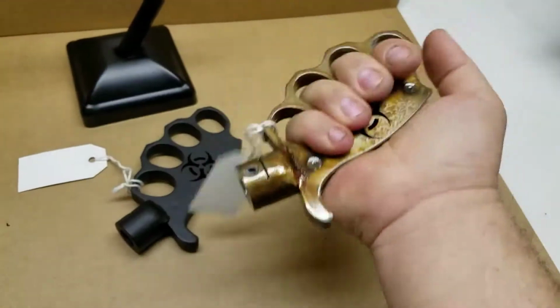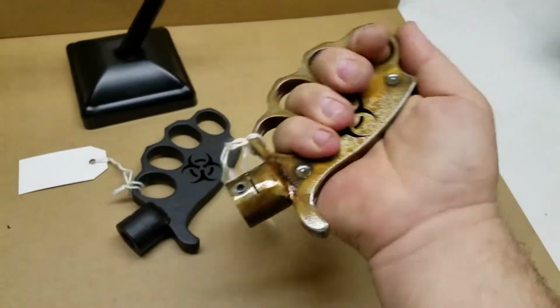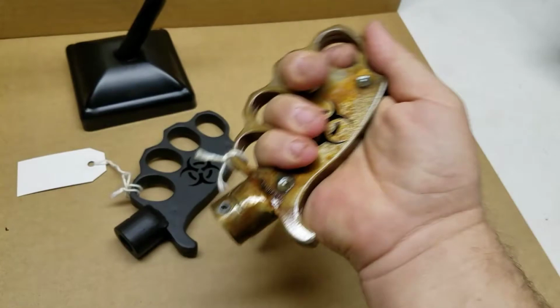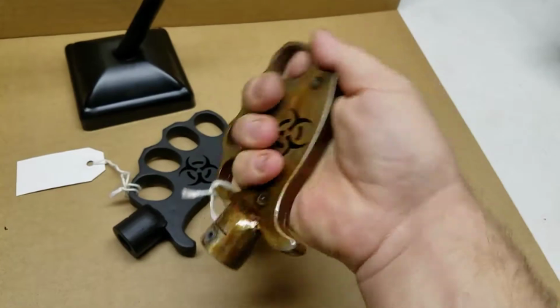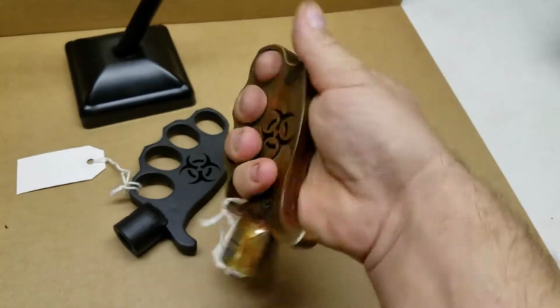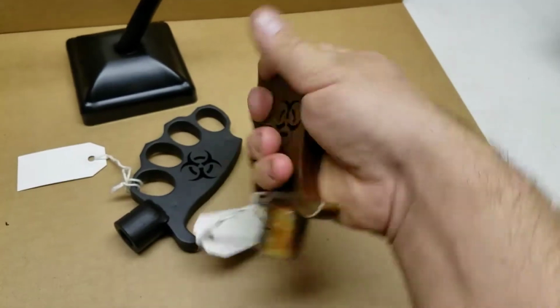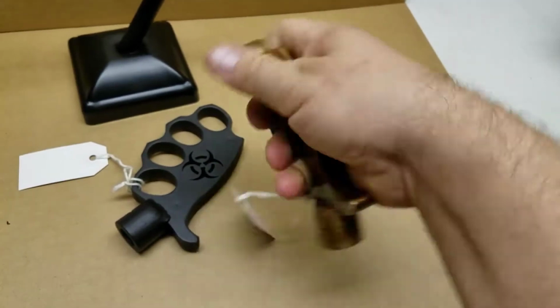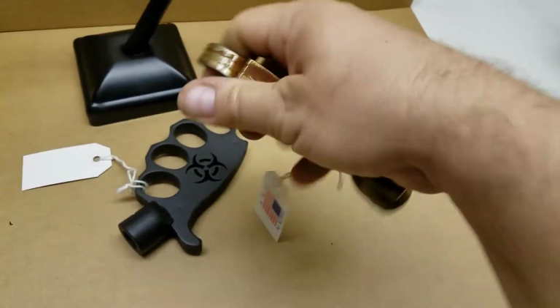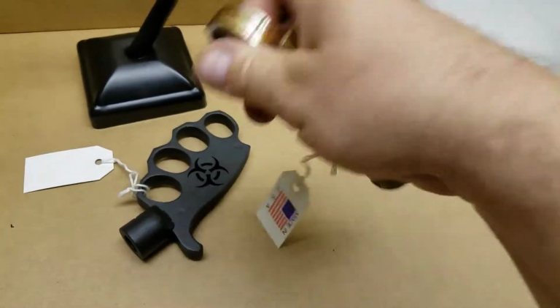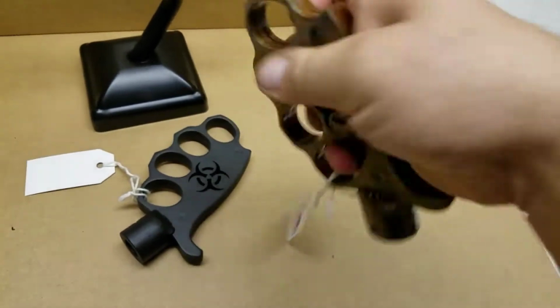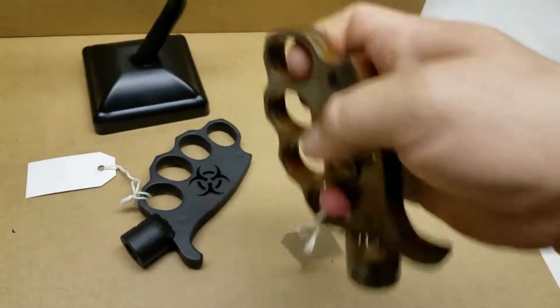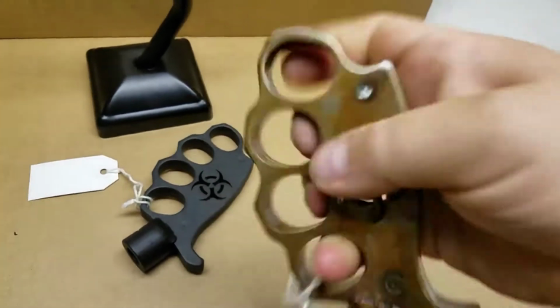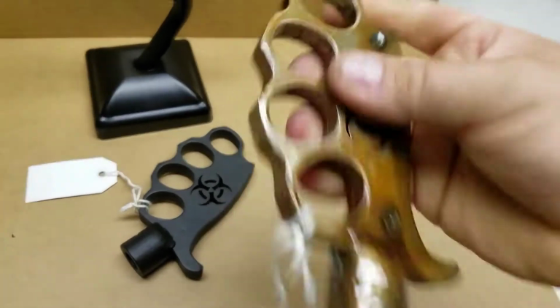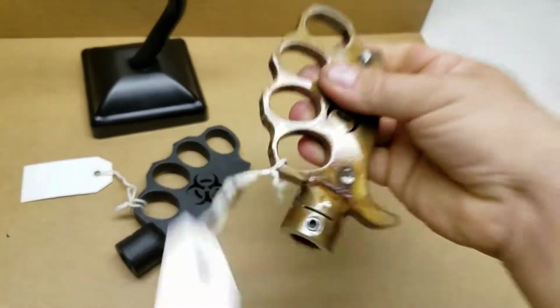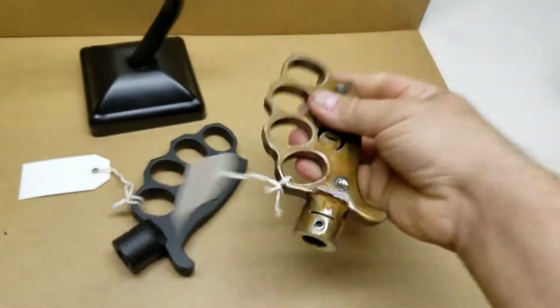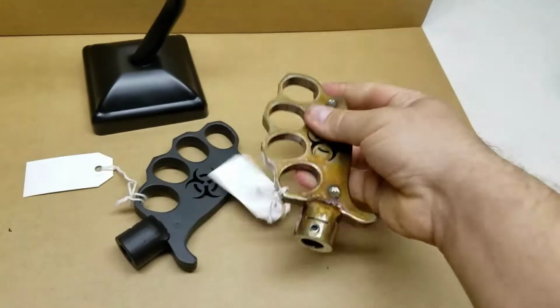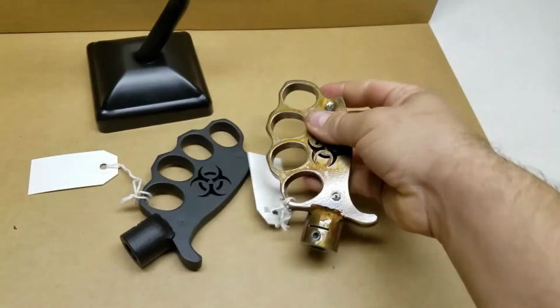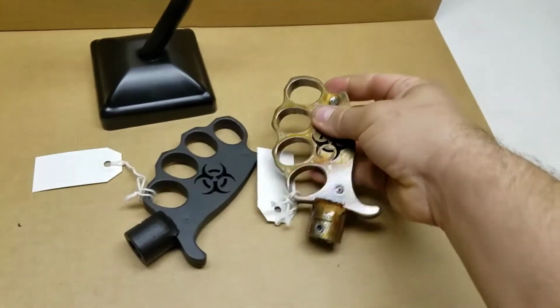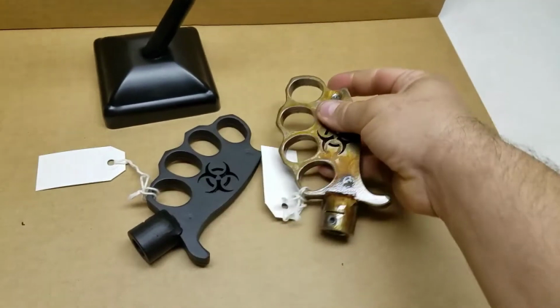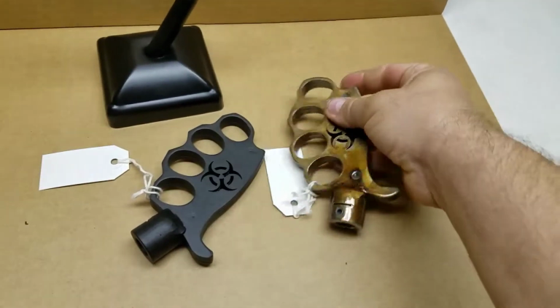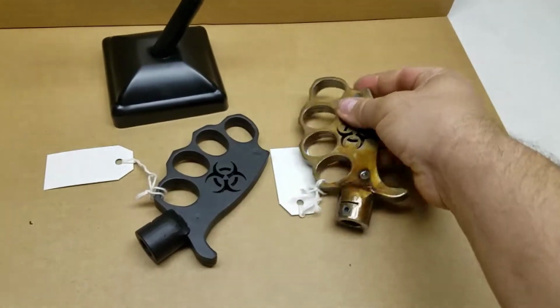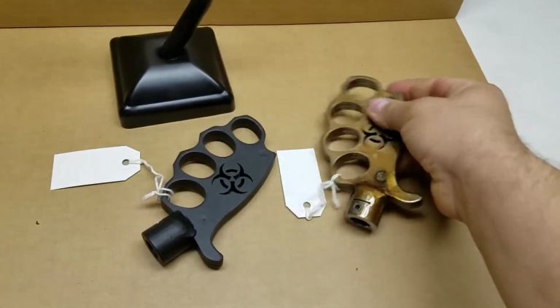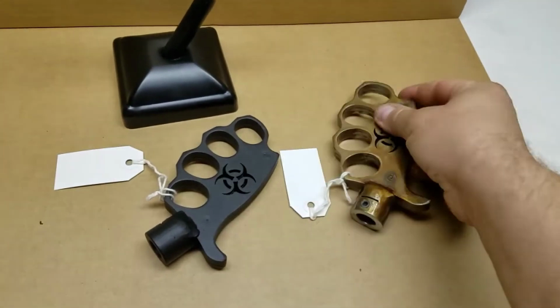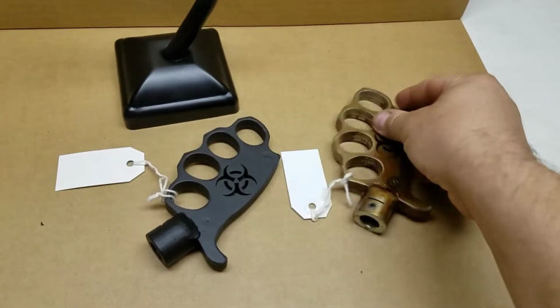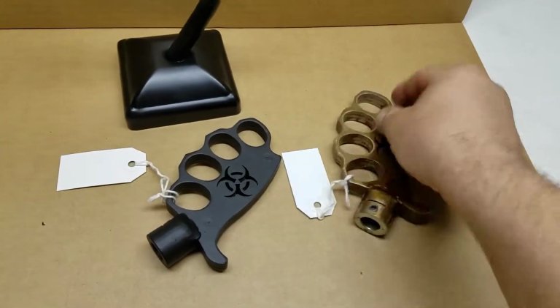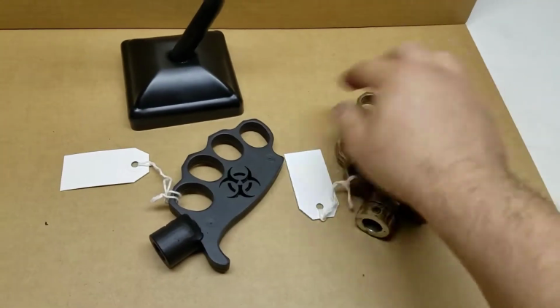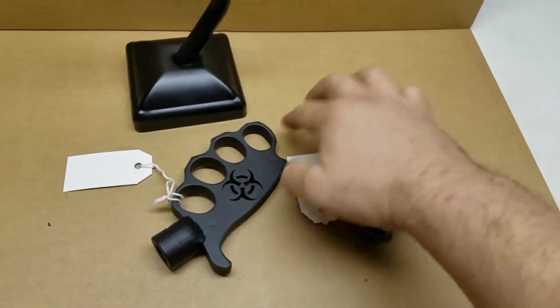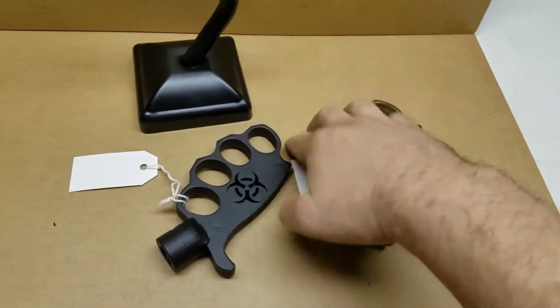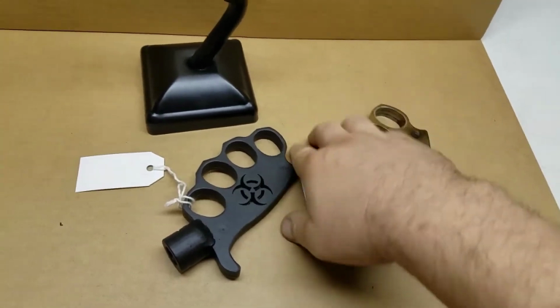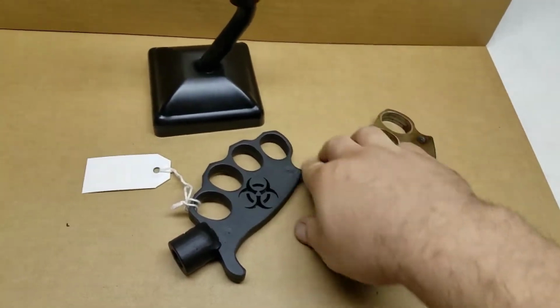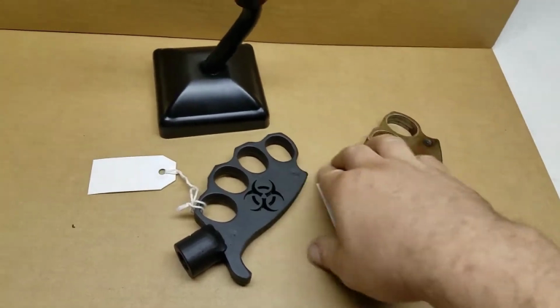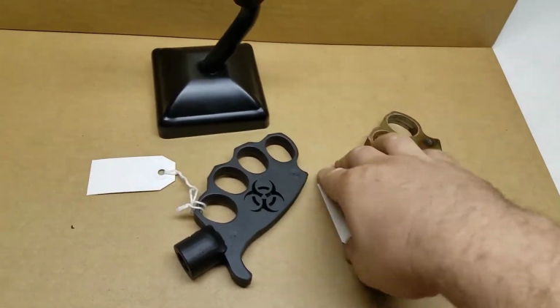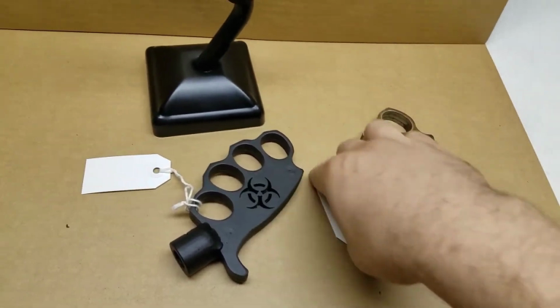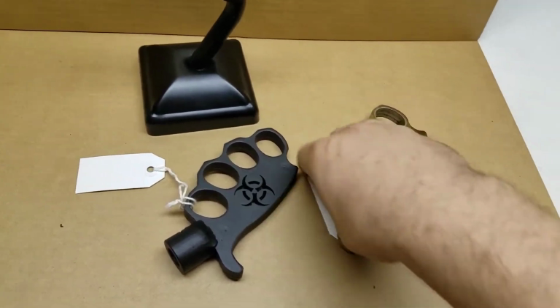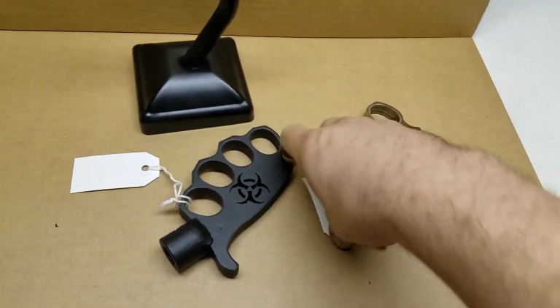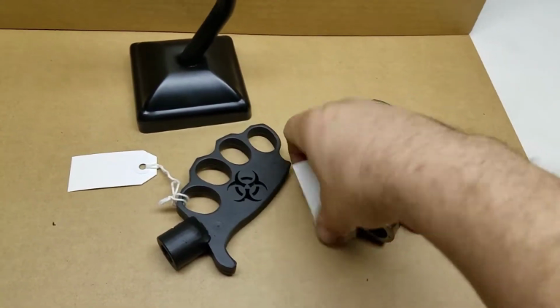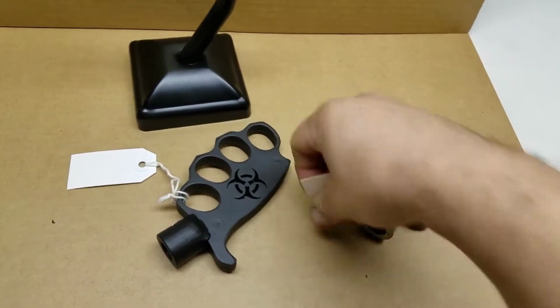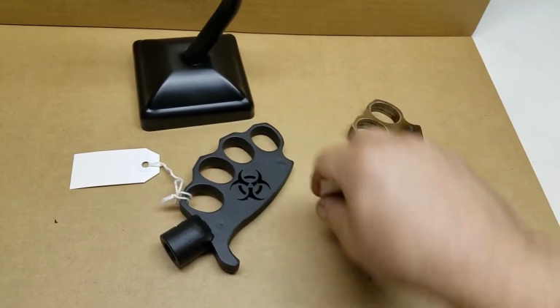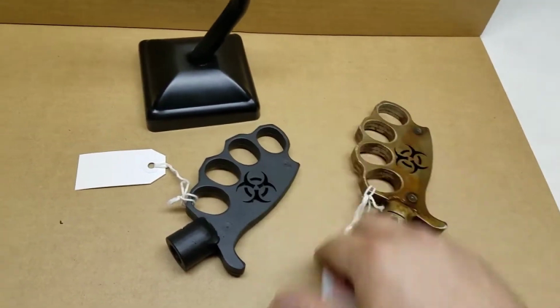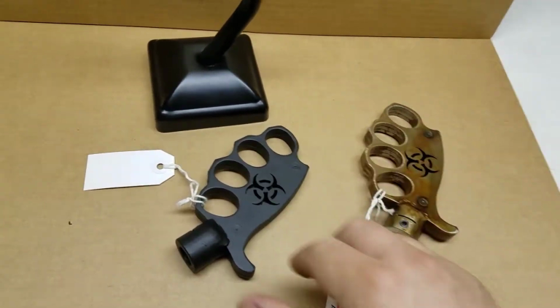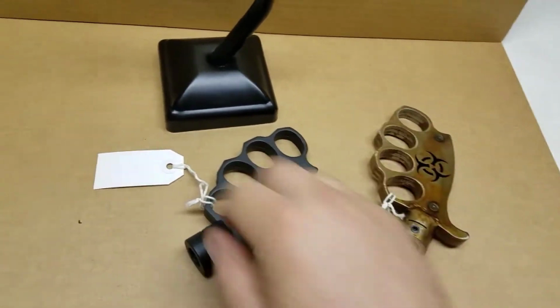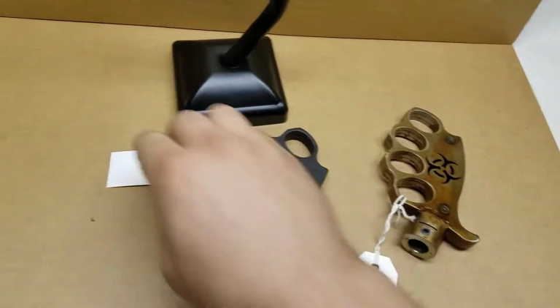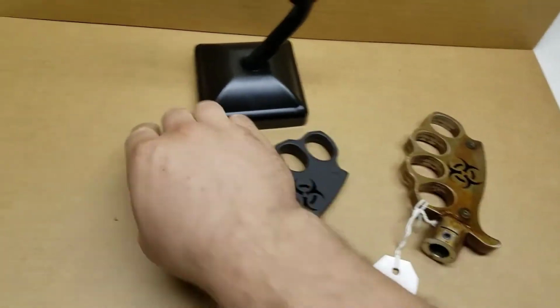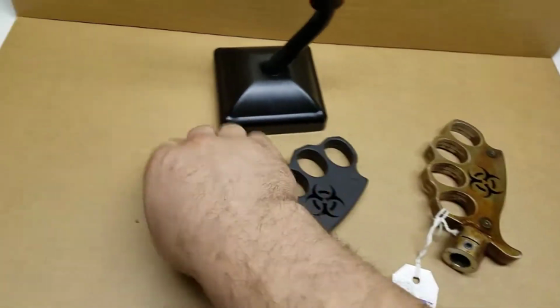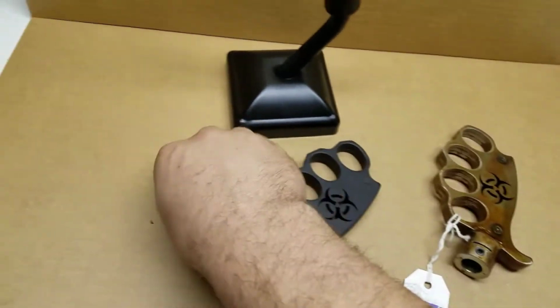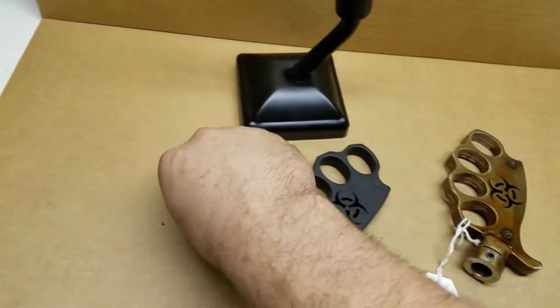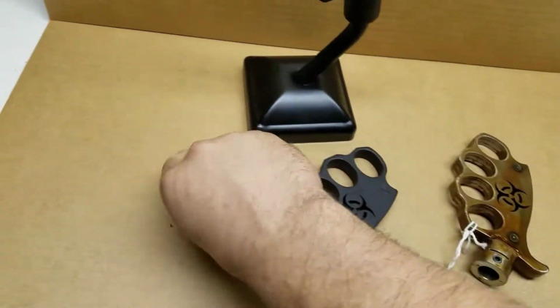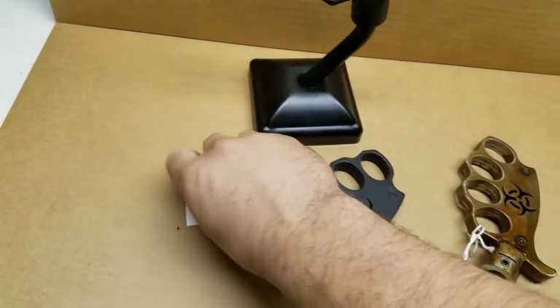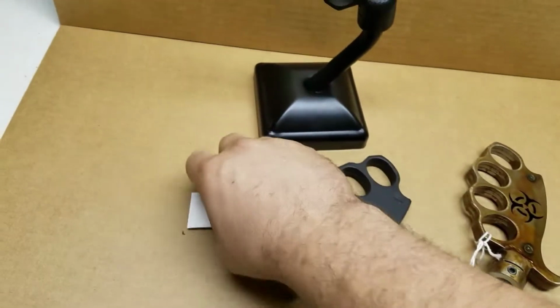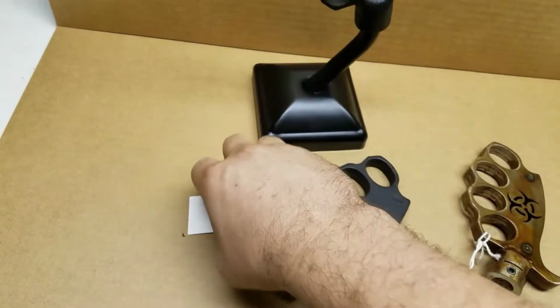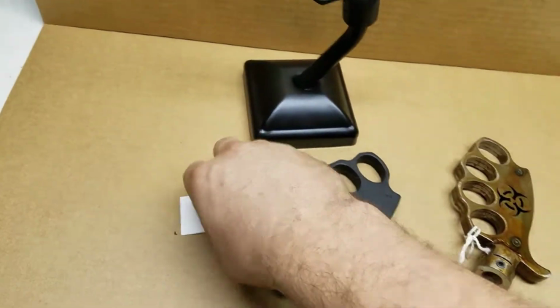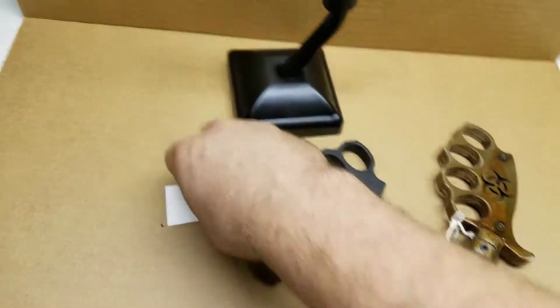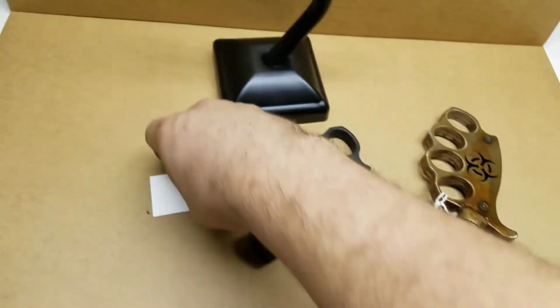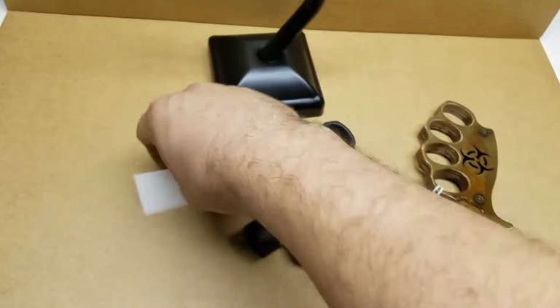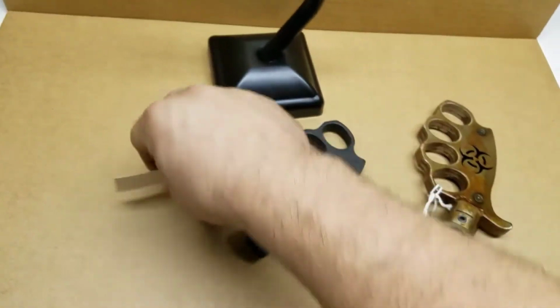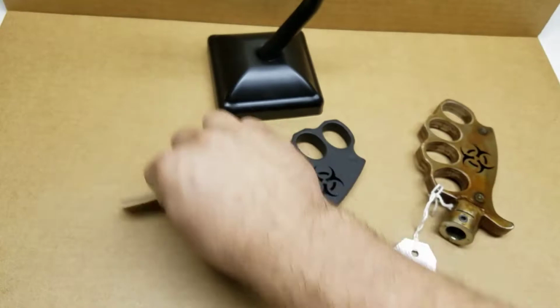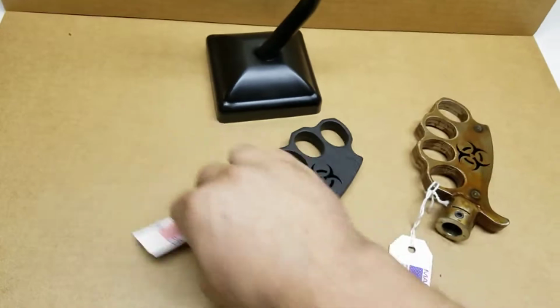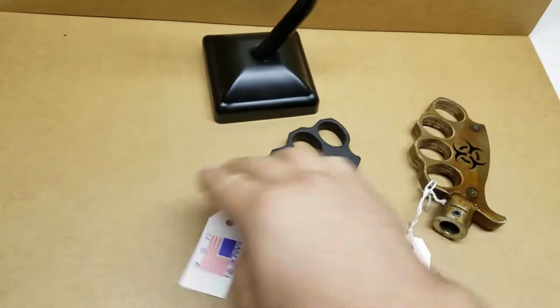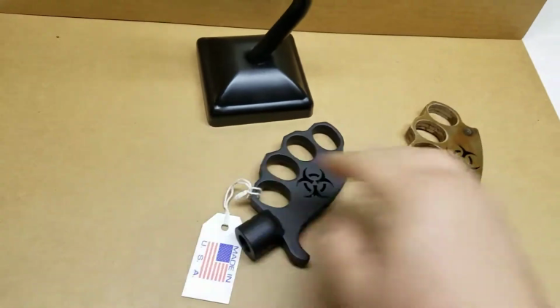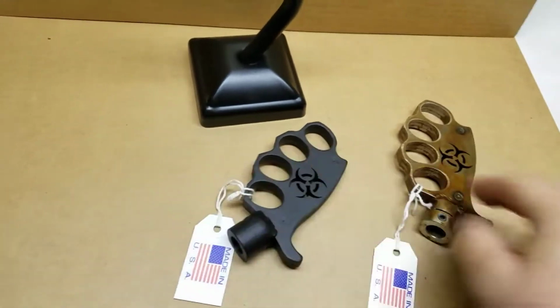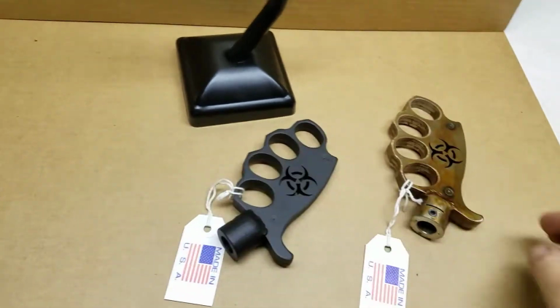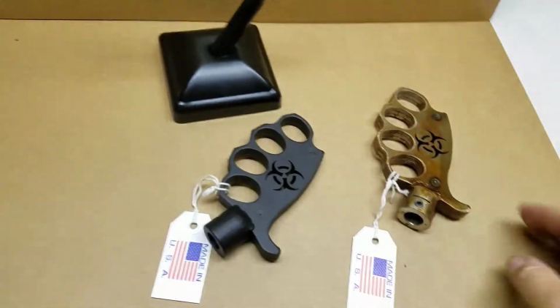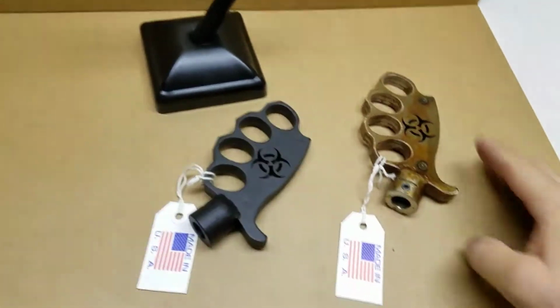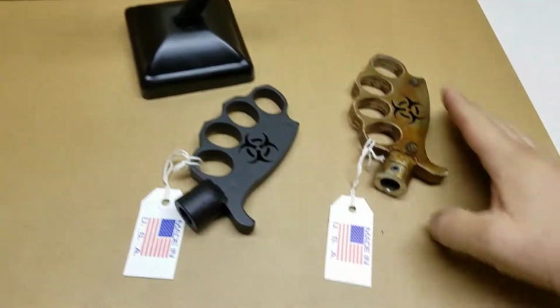Heavy metal. Made in USA. Deathwrench.com — Pissed Off Grip Shifter.